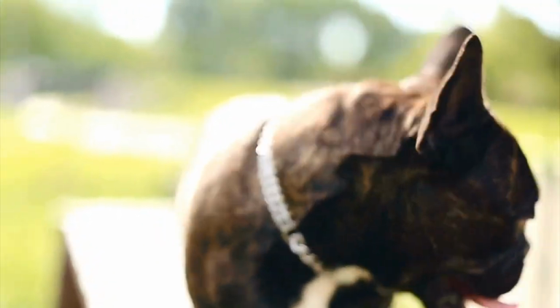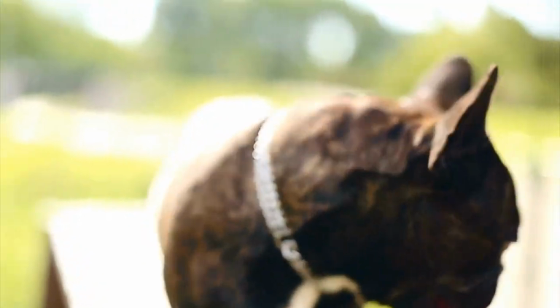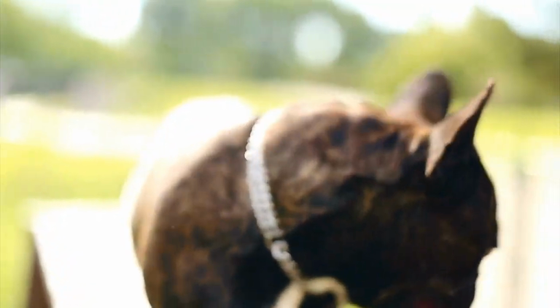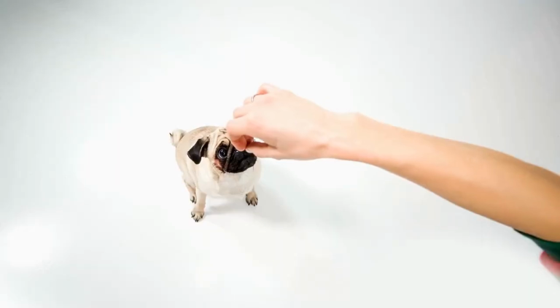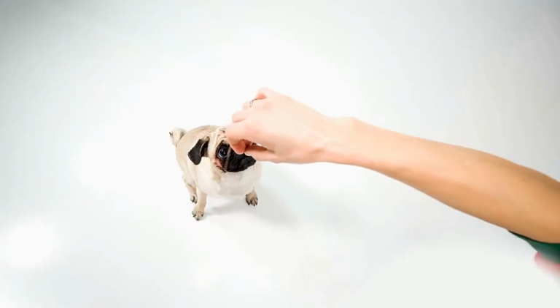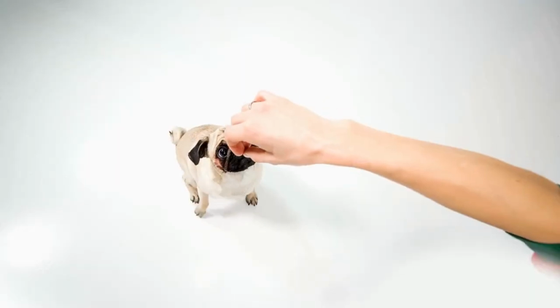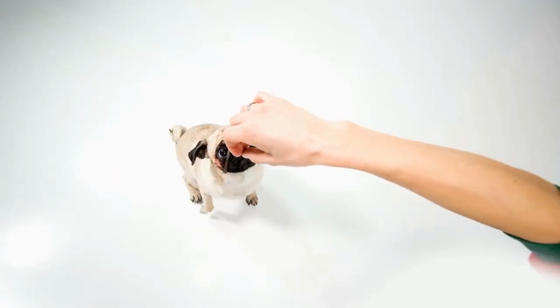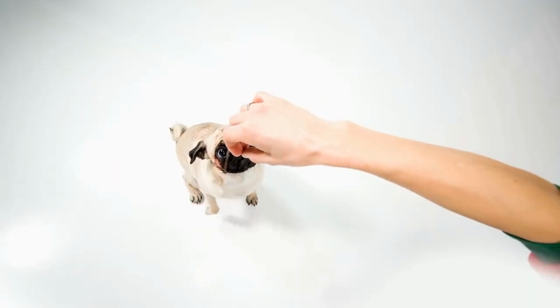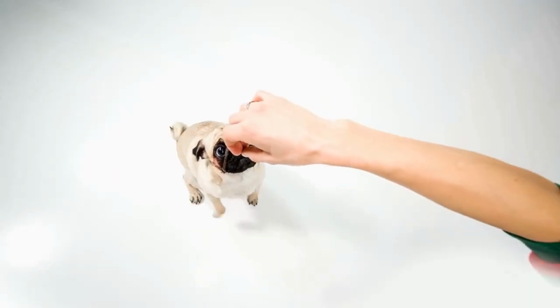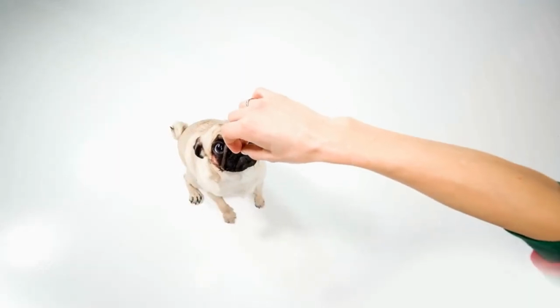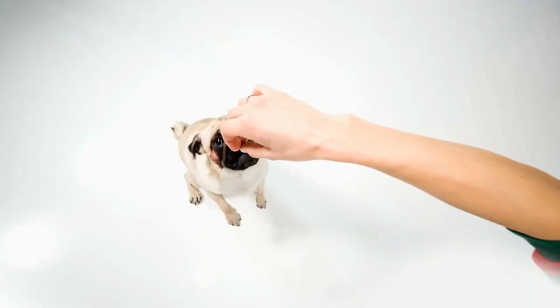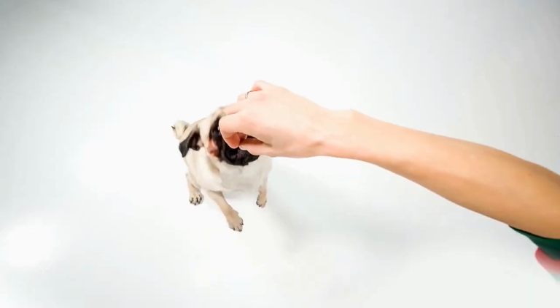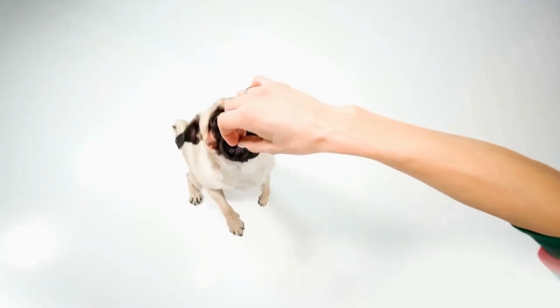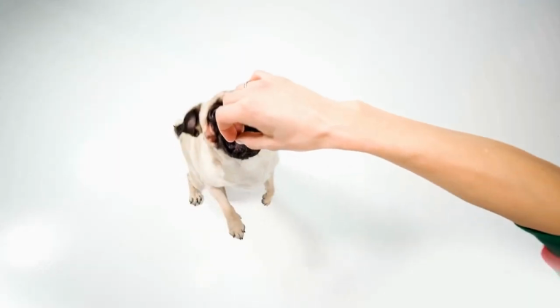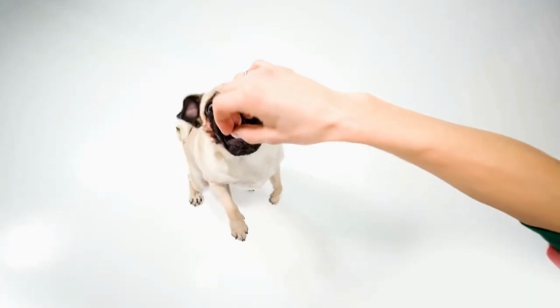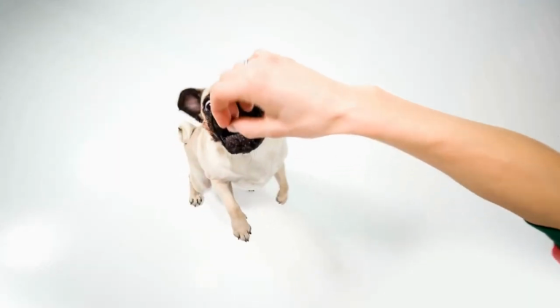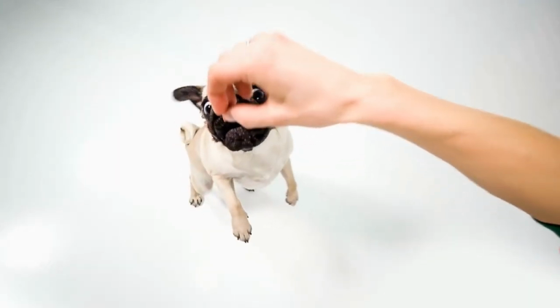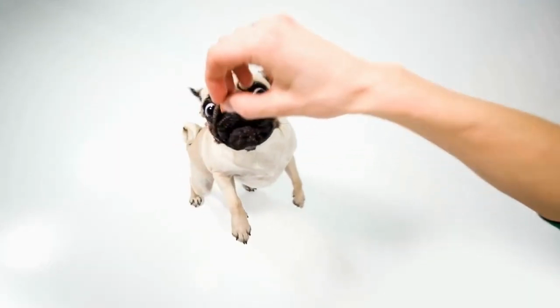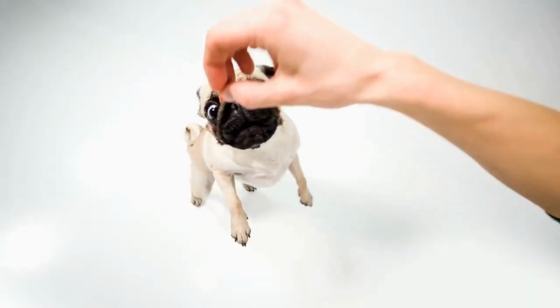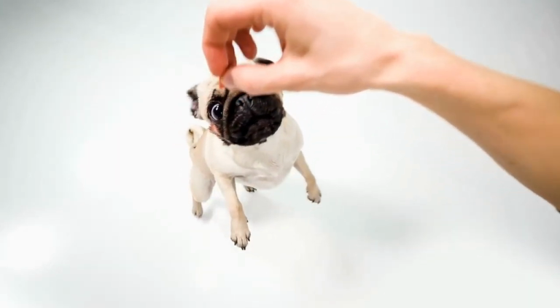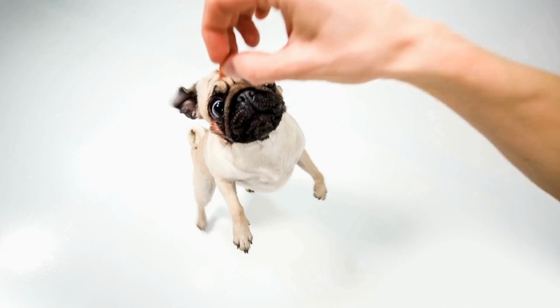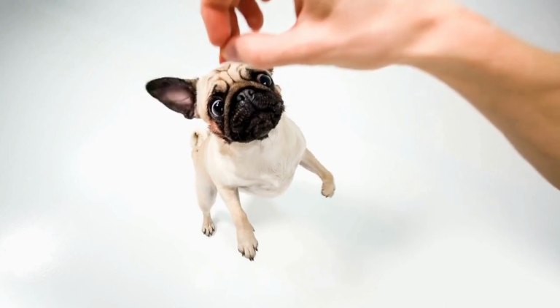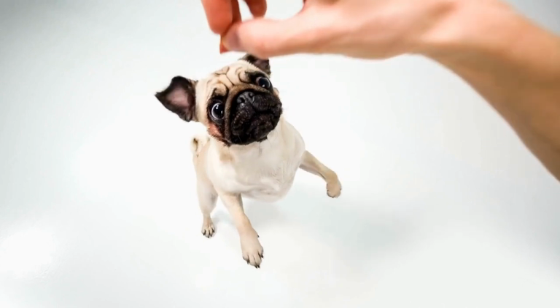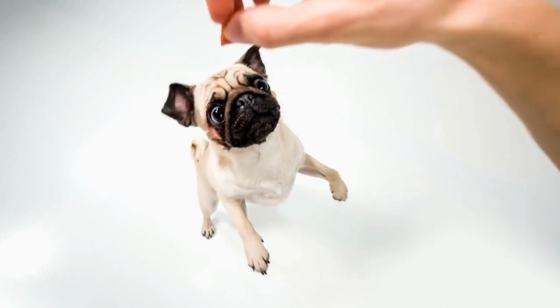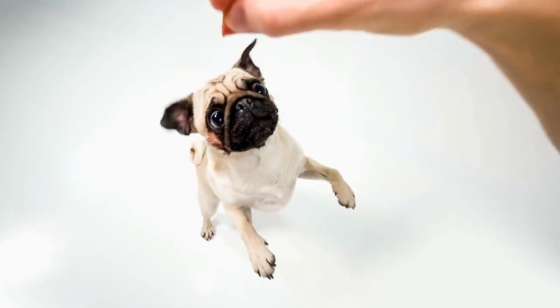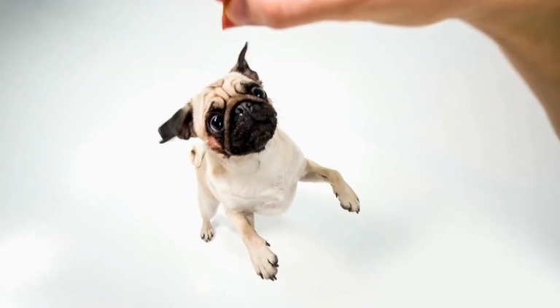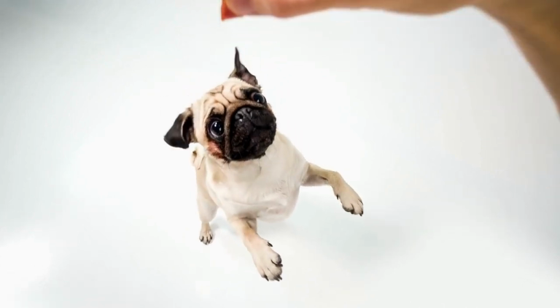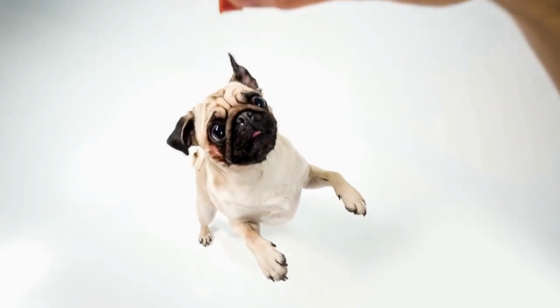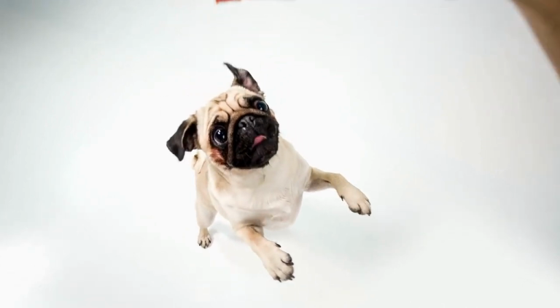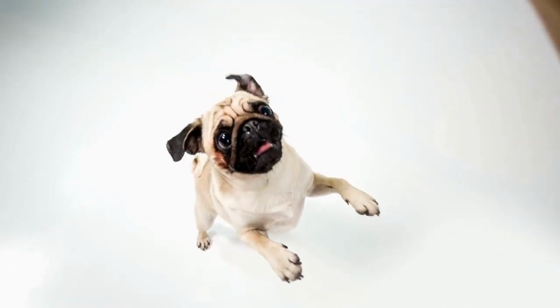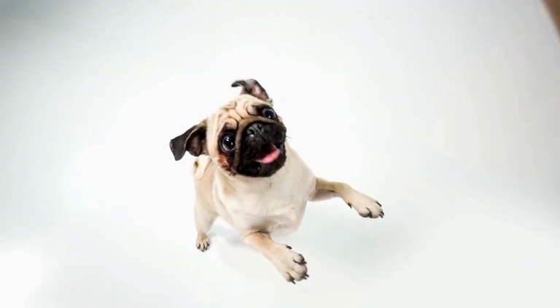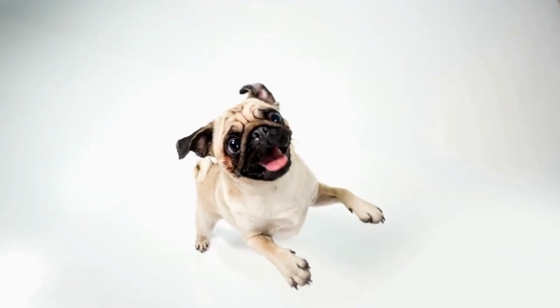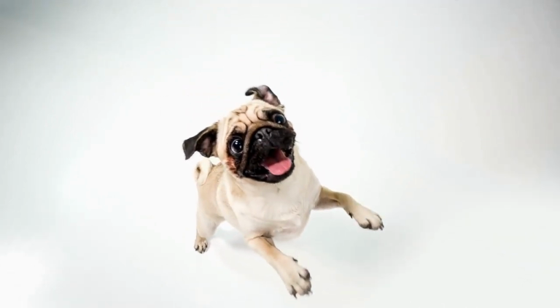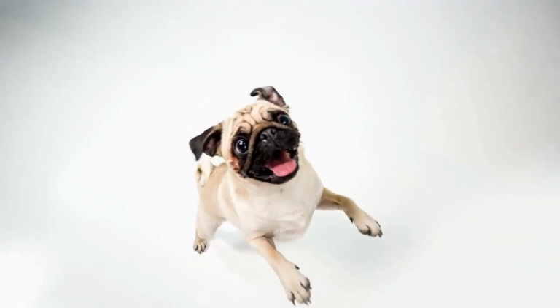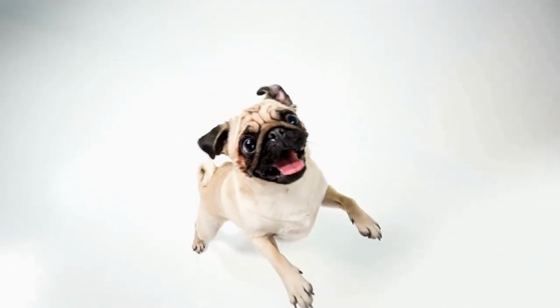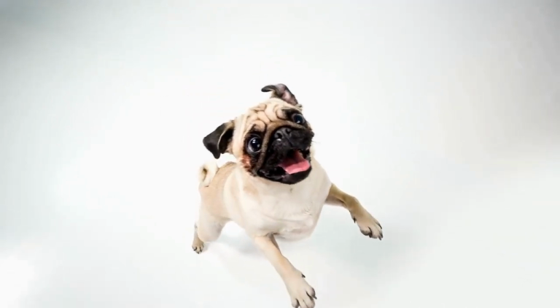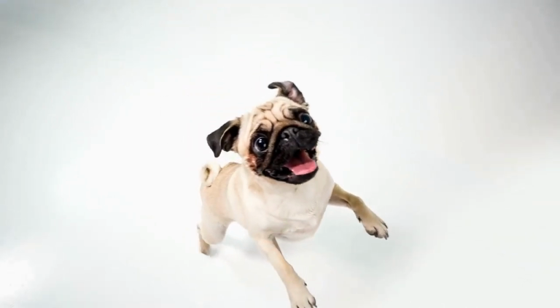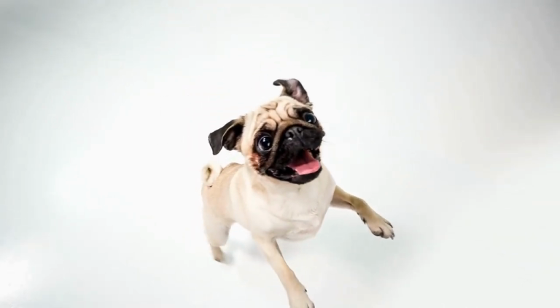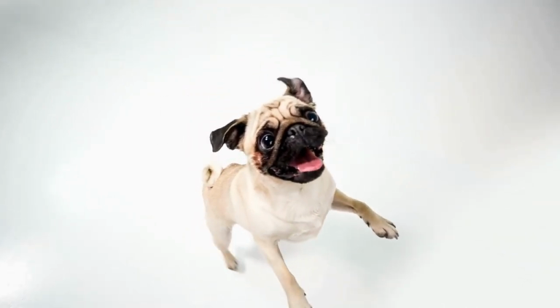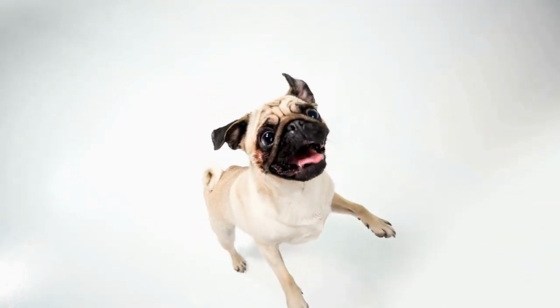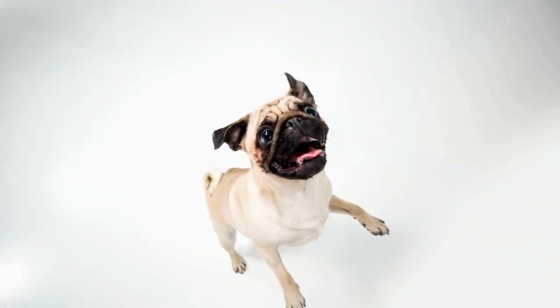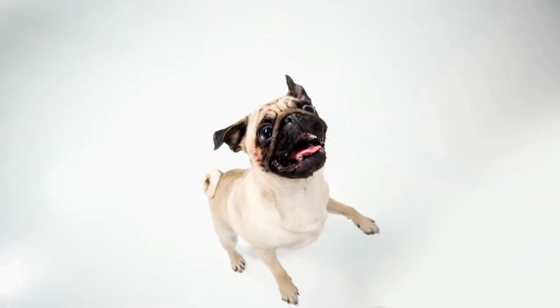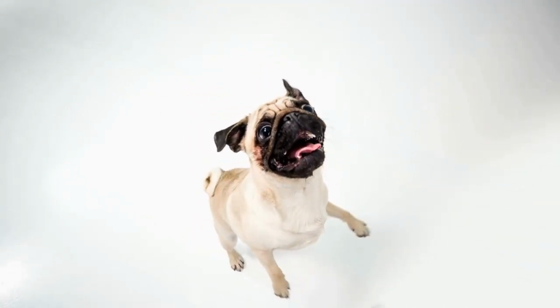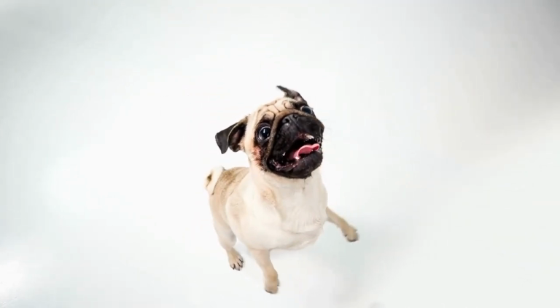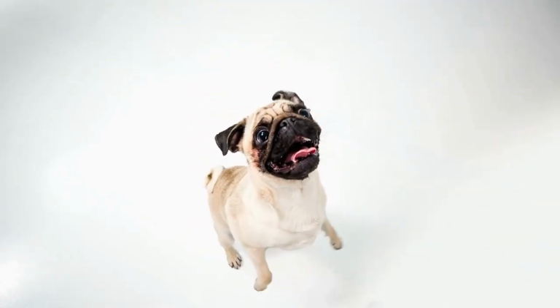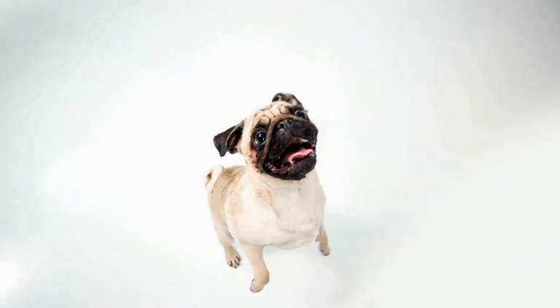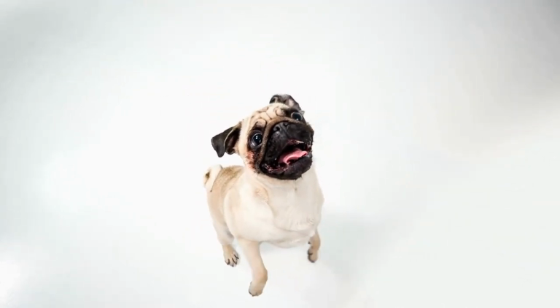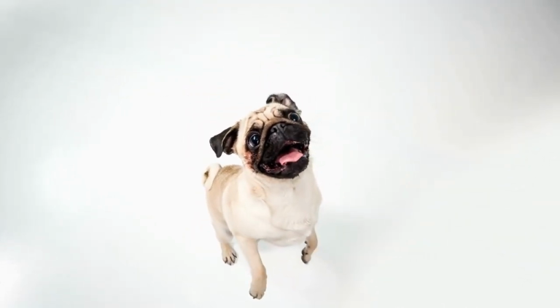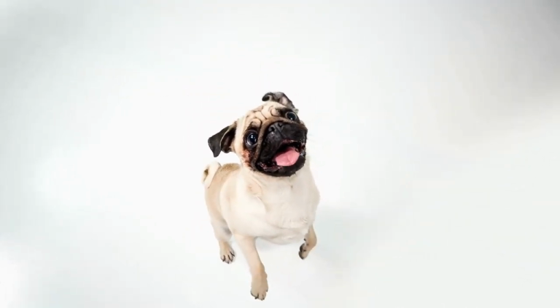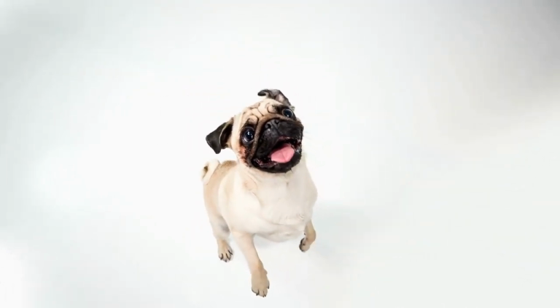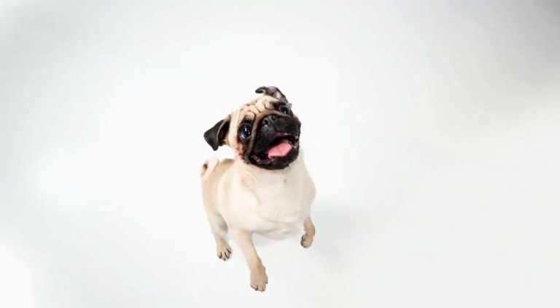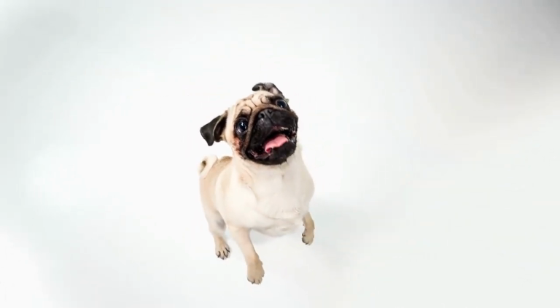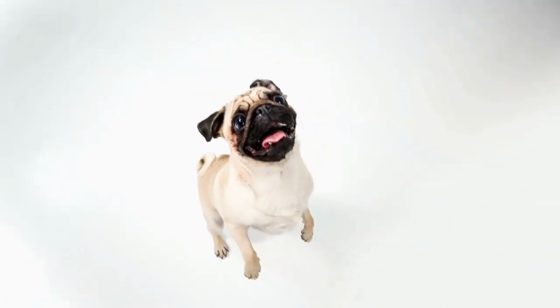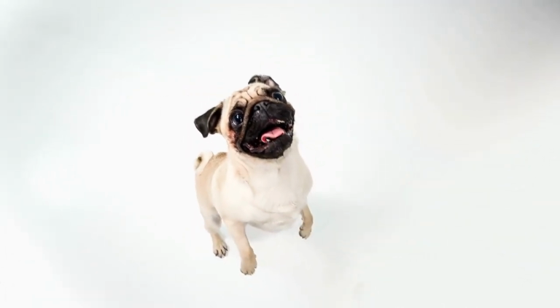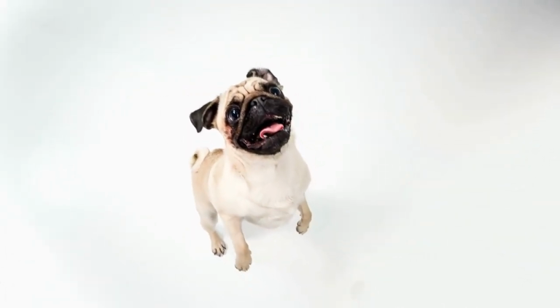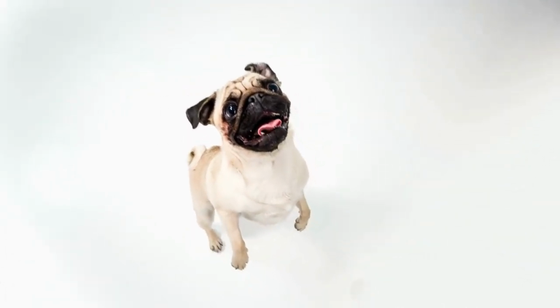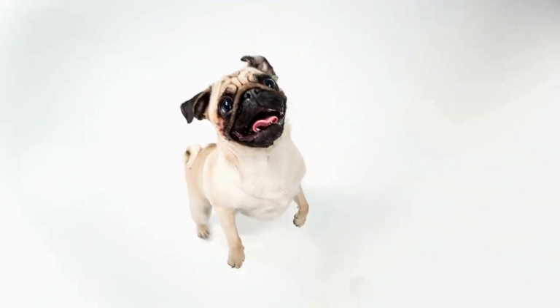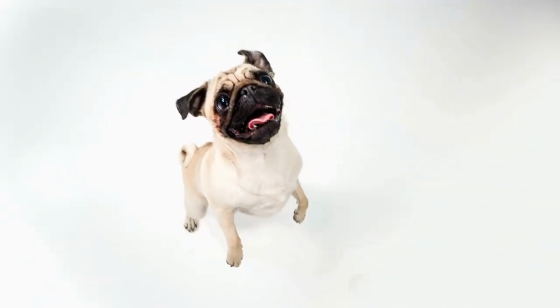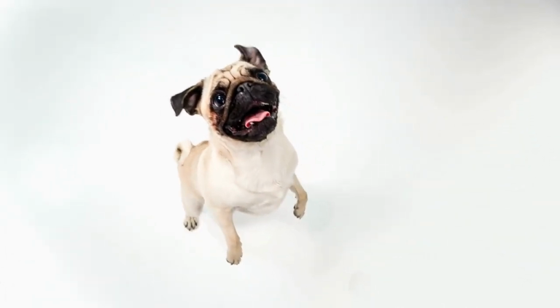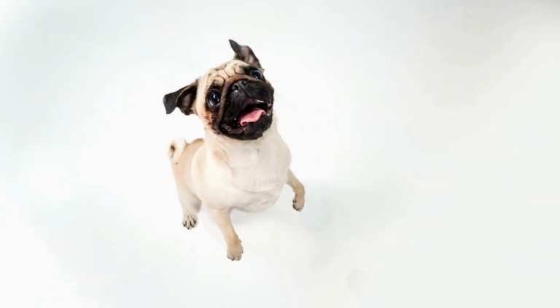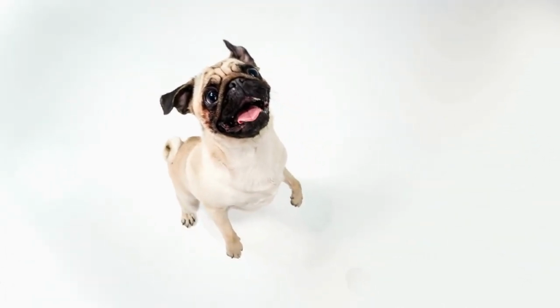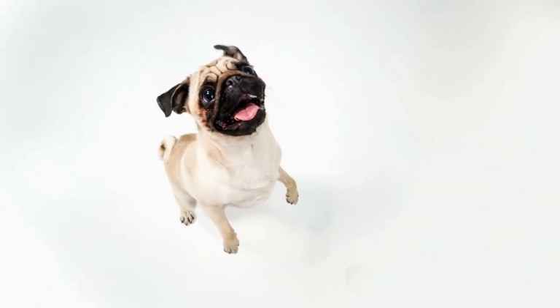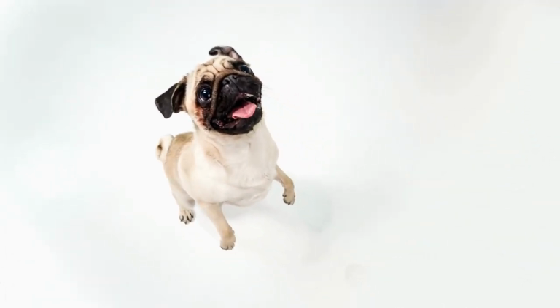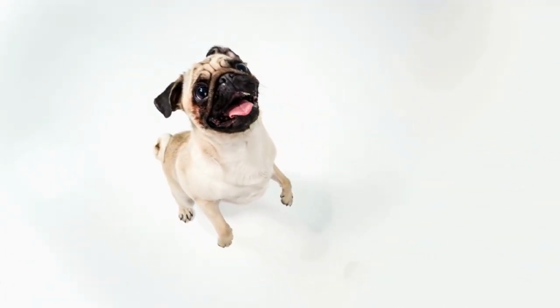In this article, we will discuss some of the most common emergencies that pugs may encounter and the necessary first aid measures to take.